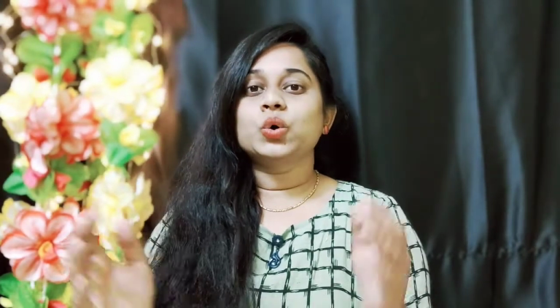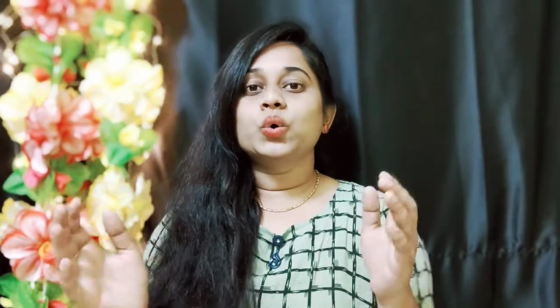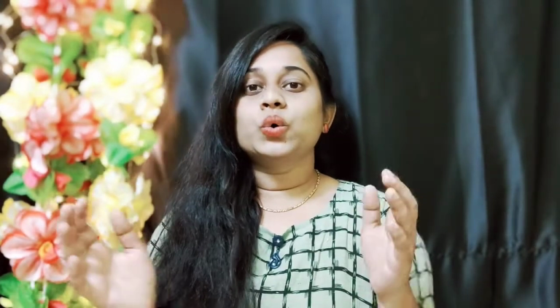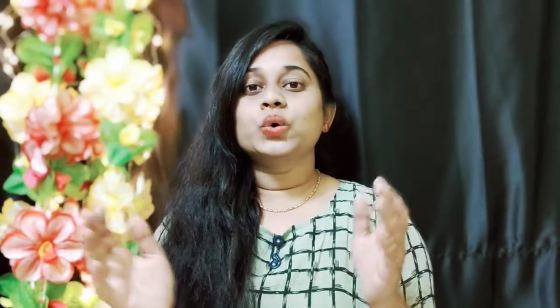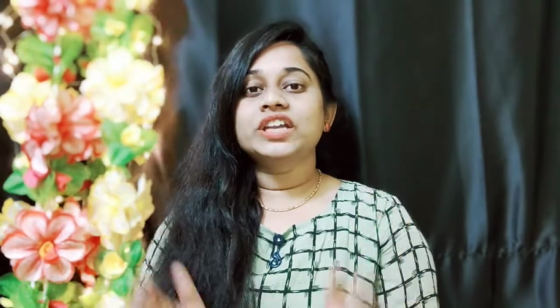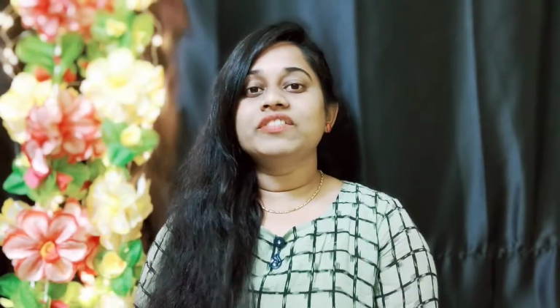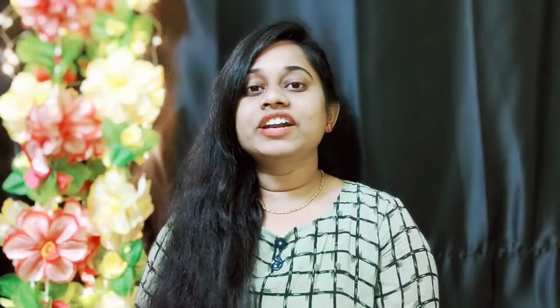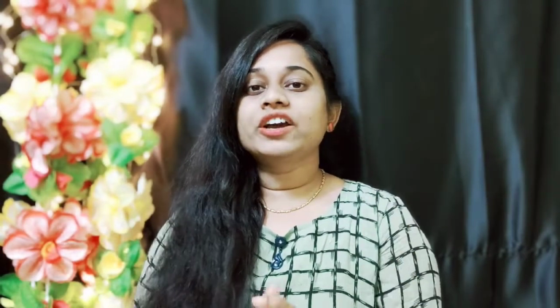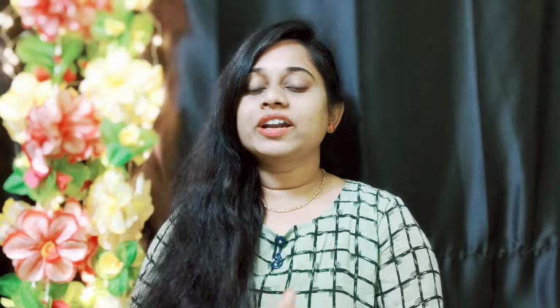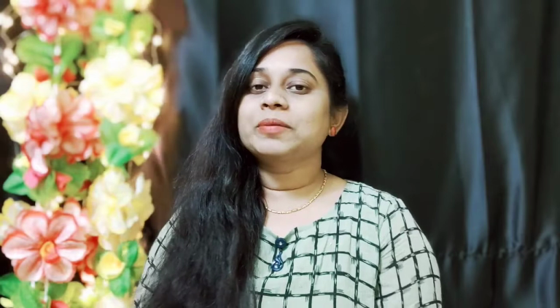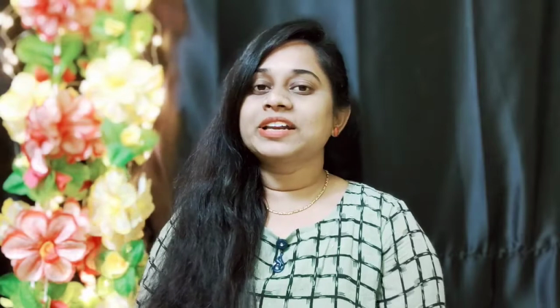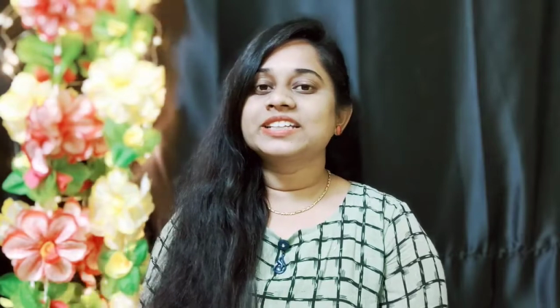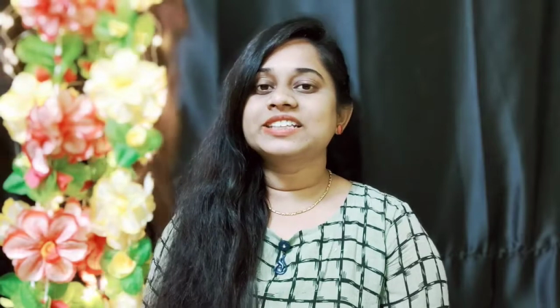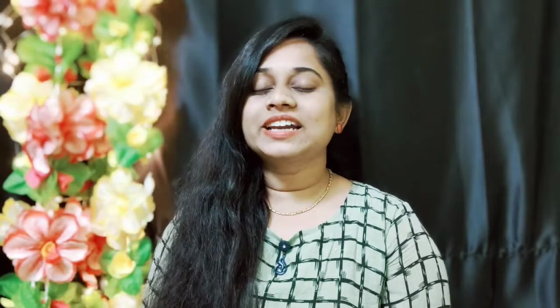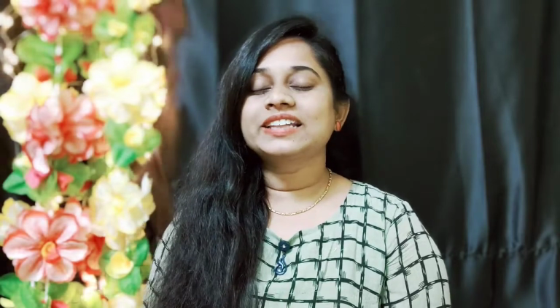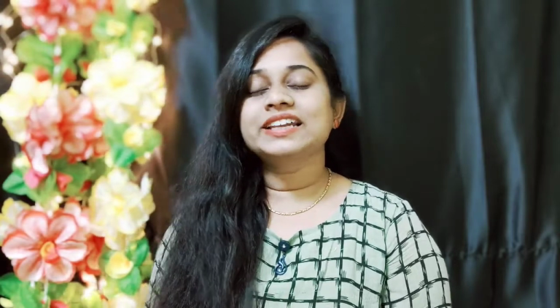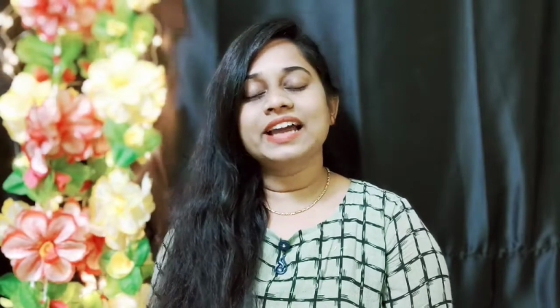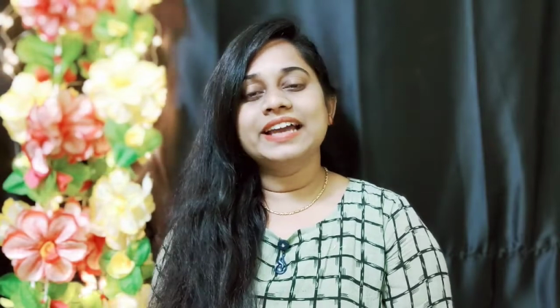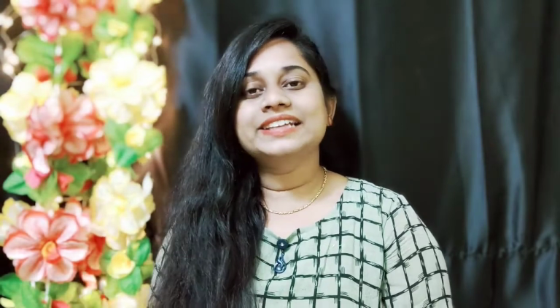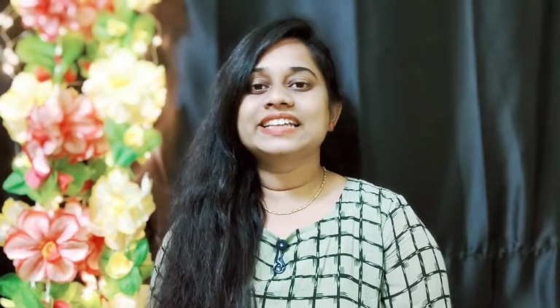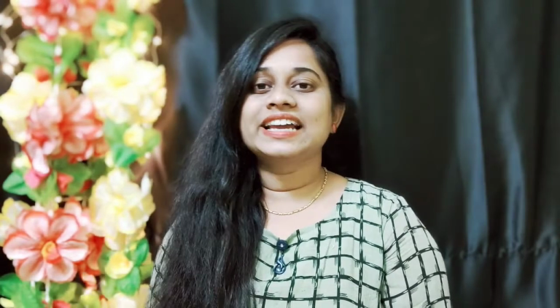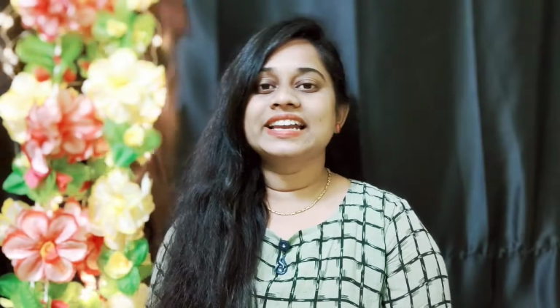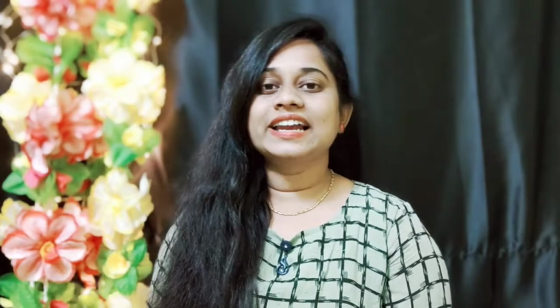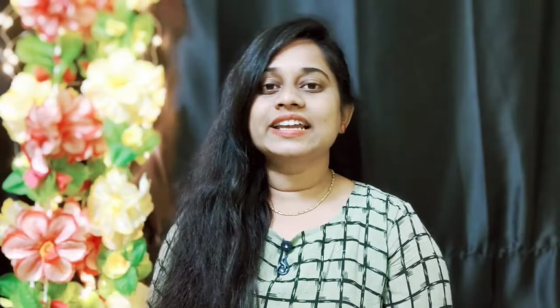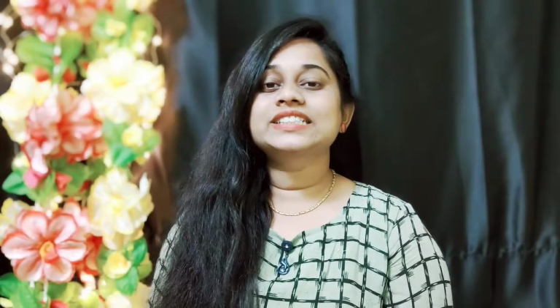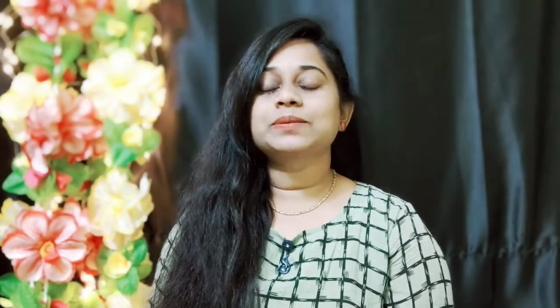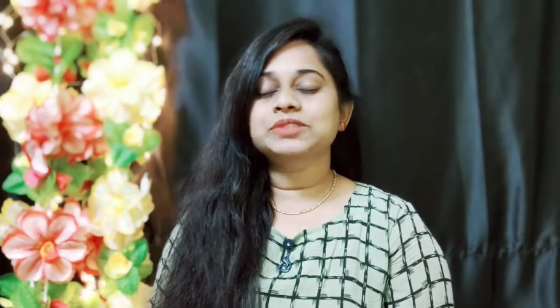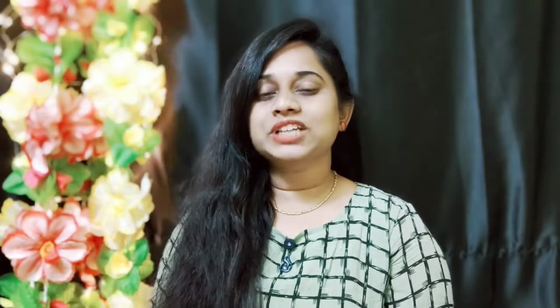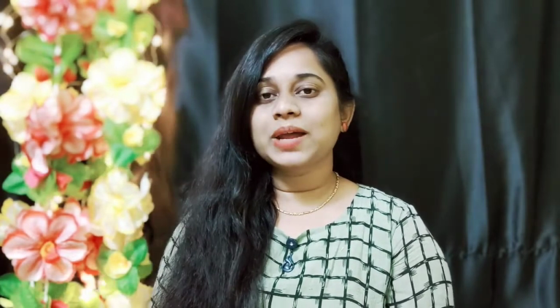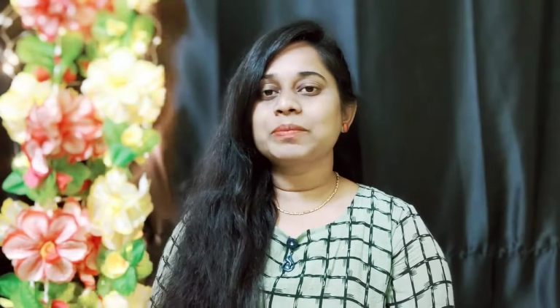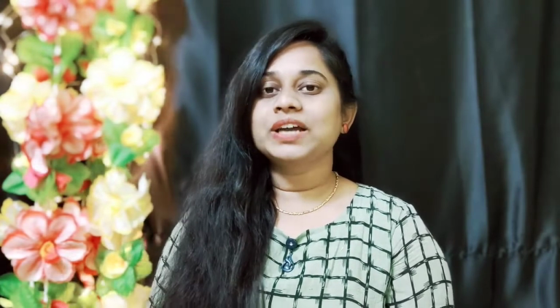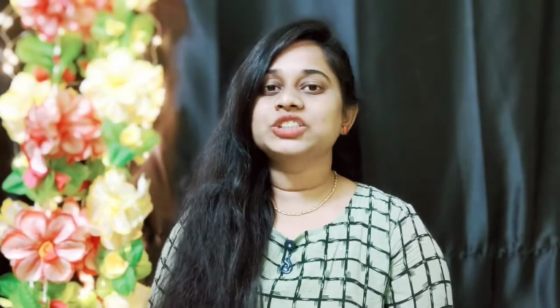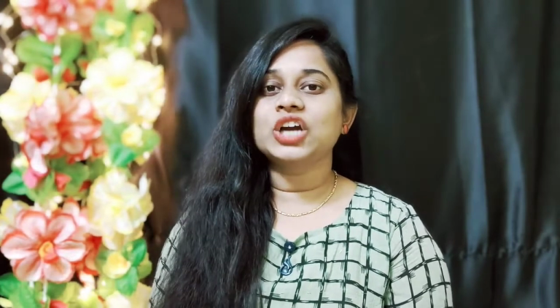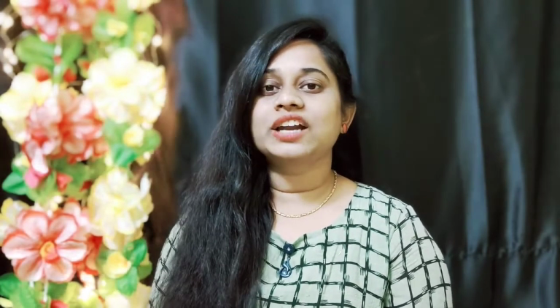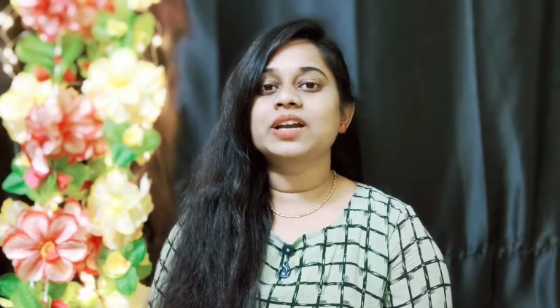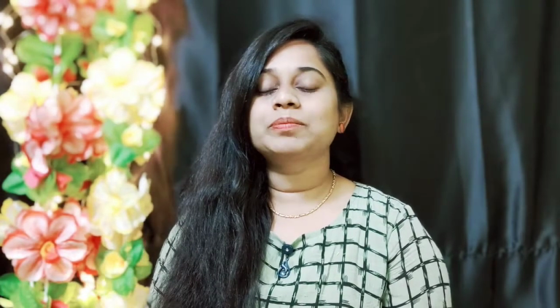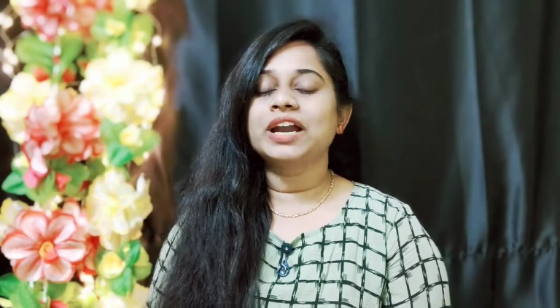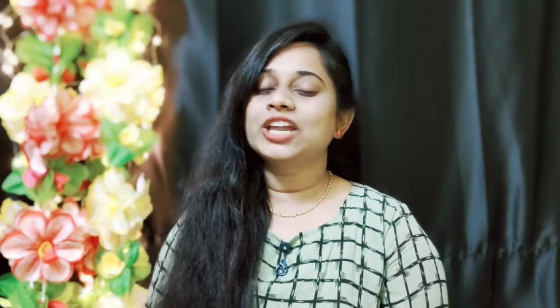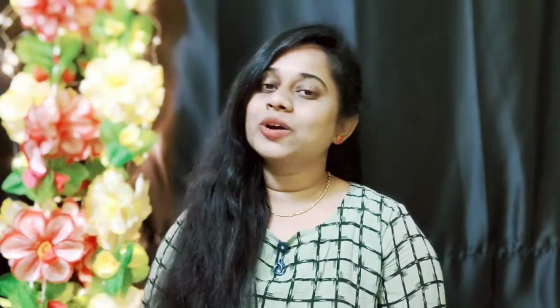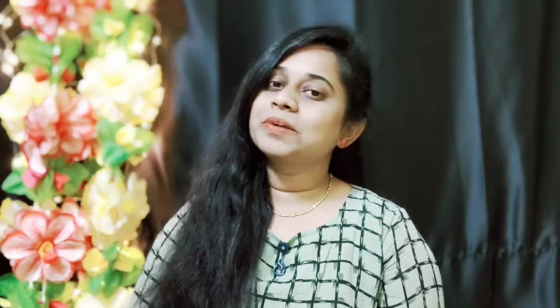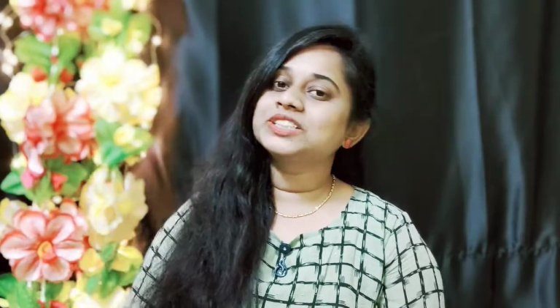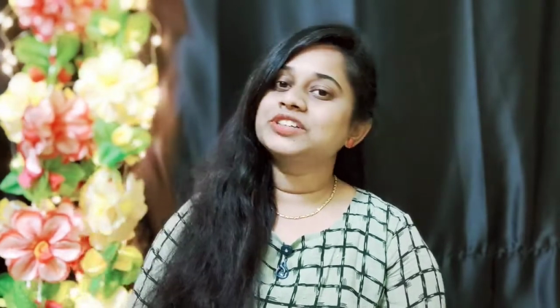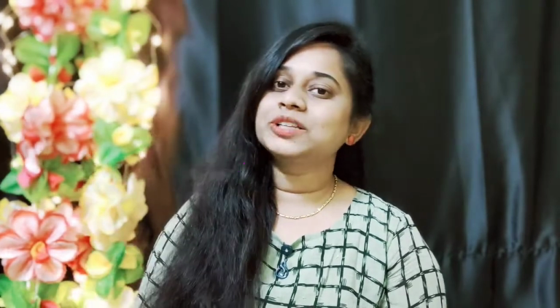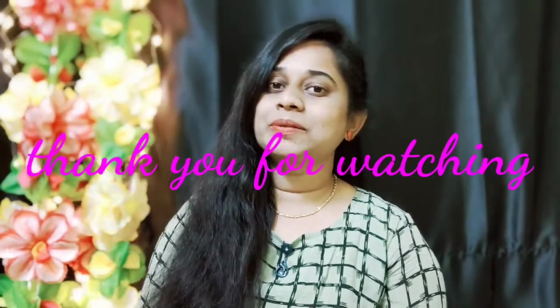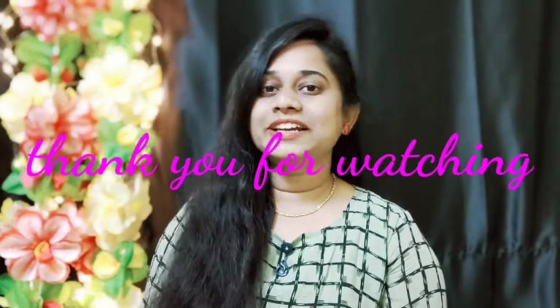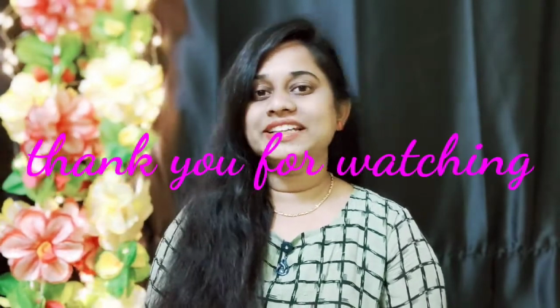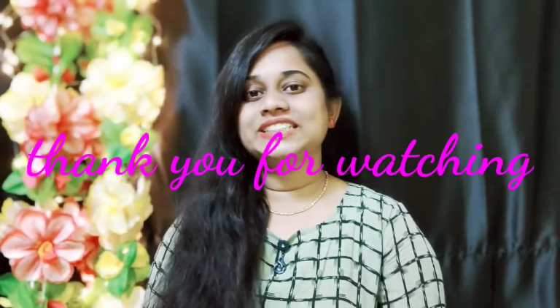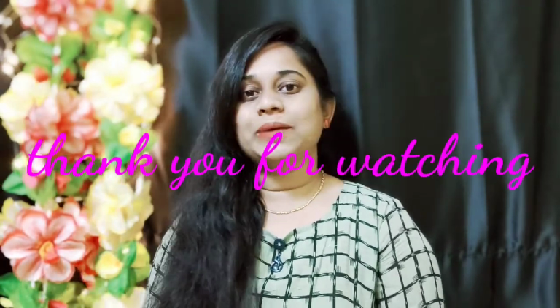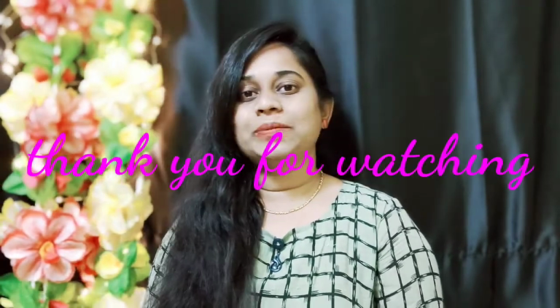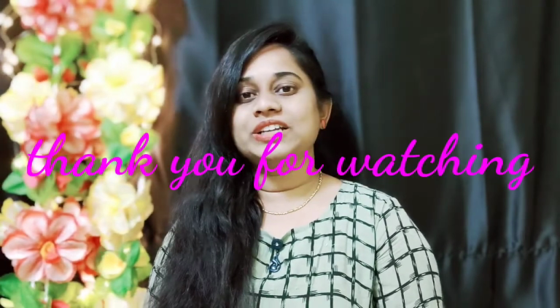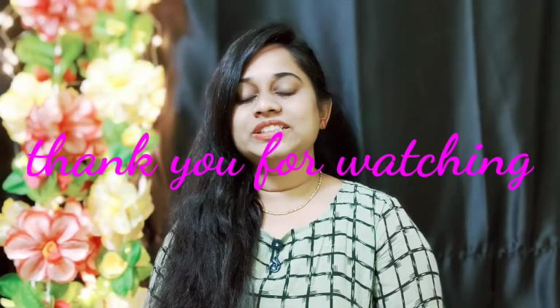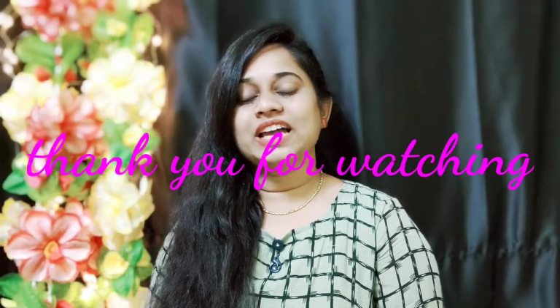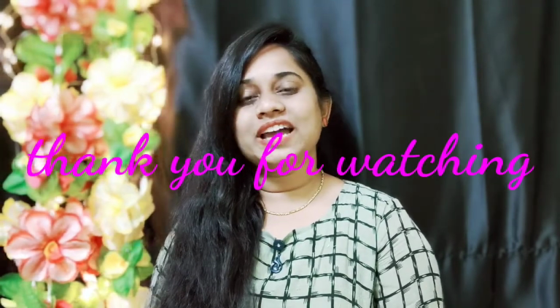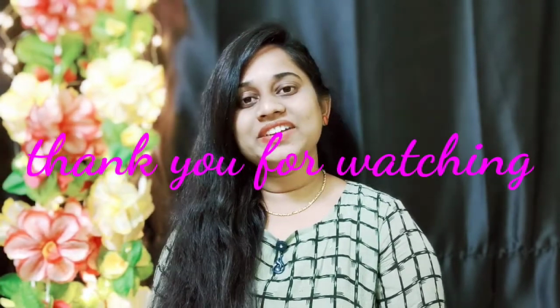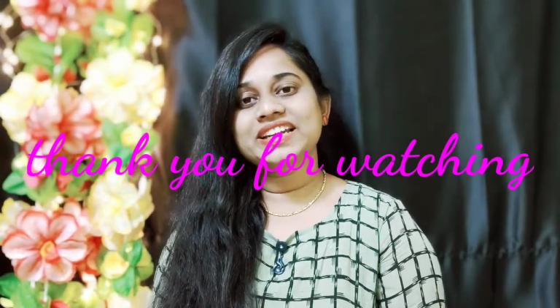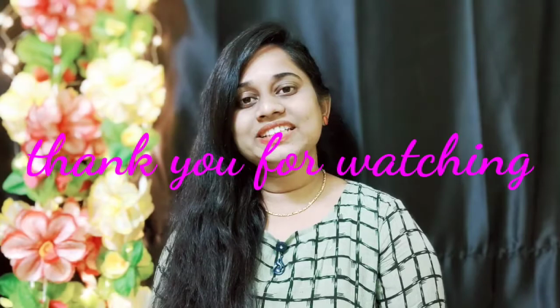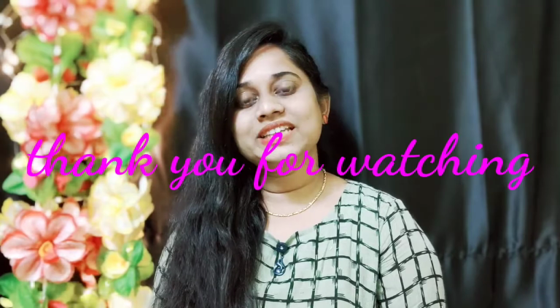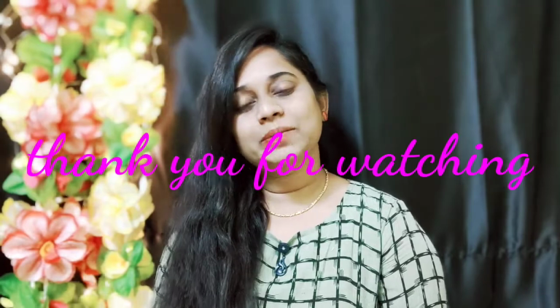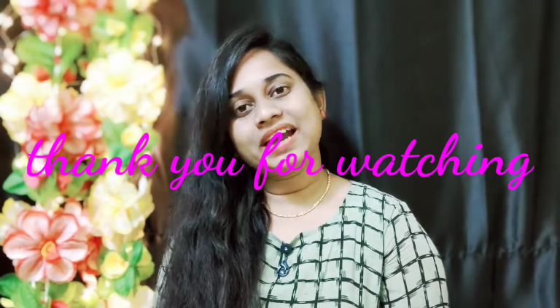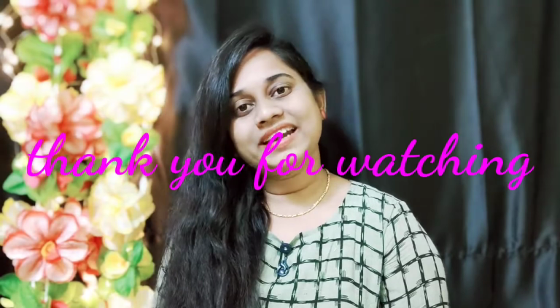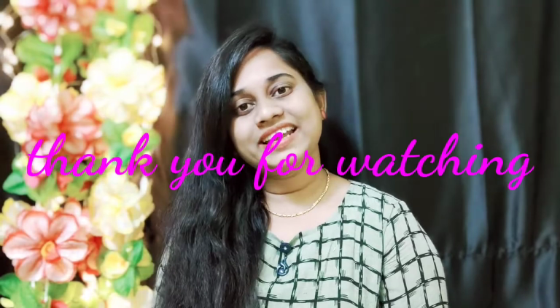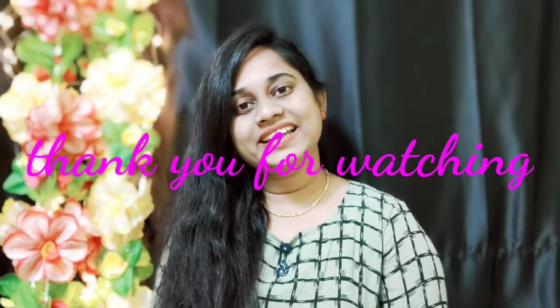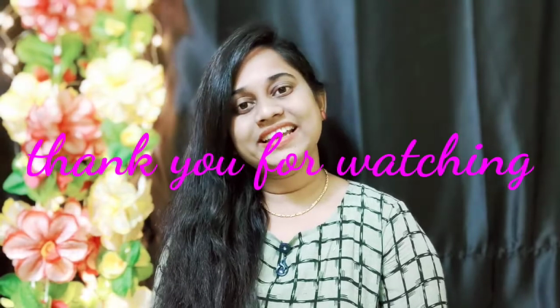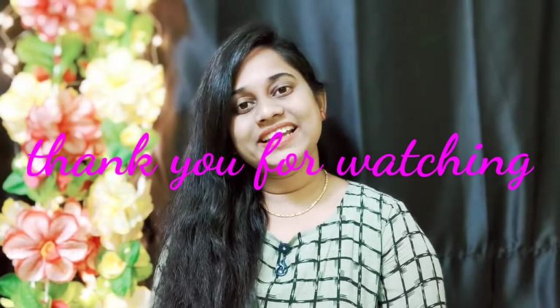I hope you enjoyed this video. Please like, share, and subscribe to my channel. See you next time — have a nice day, bye, take care!